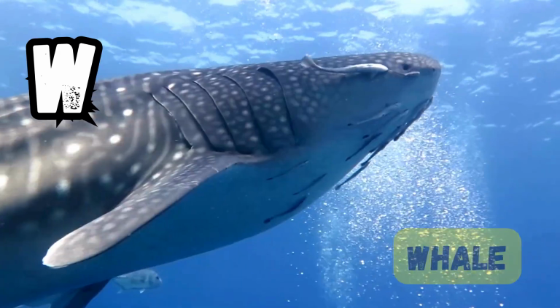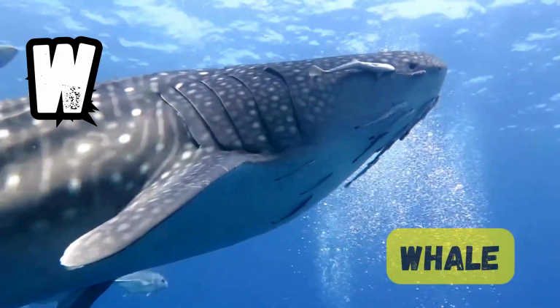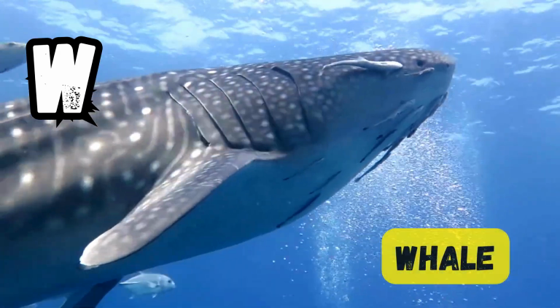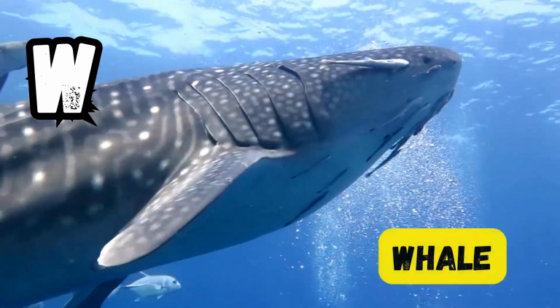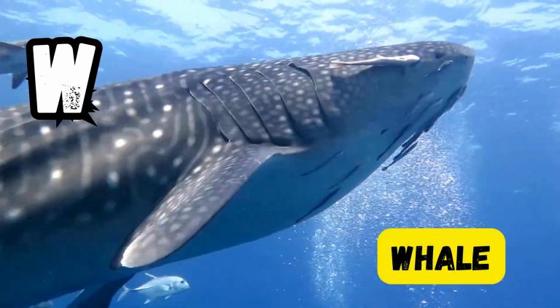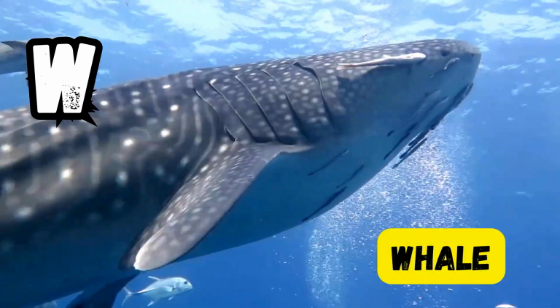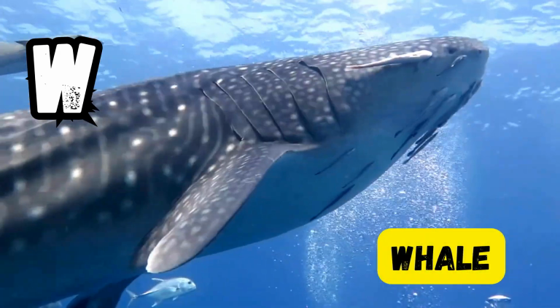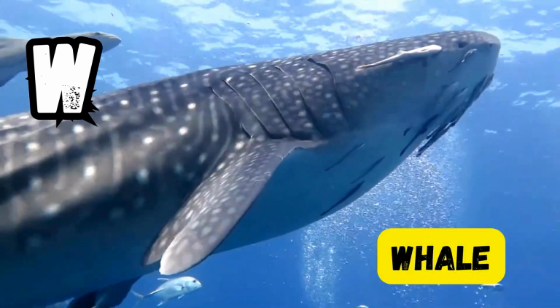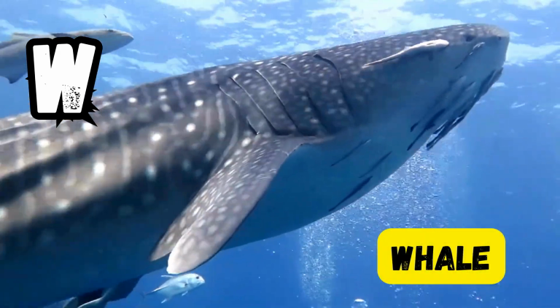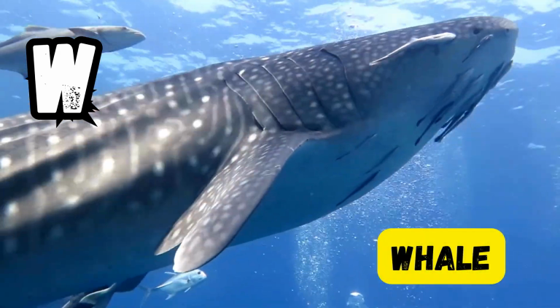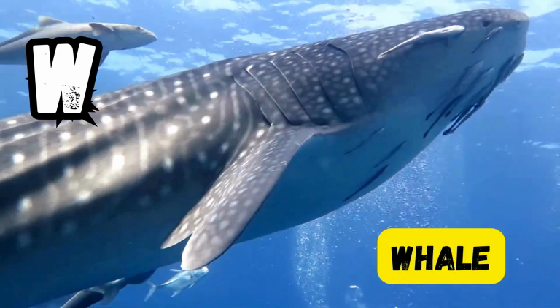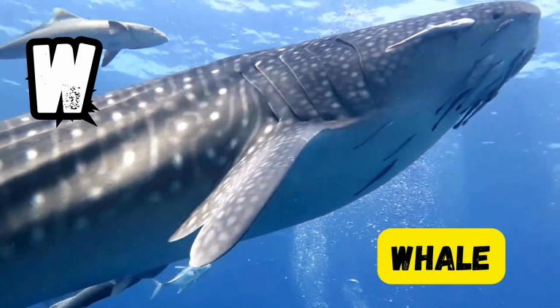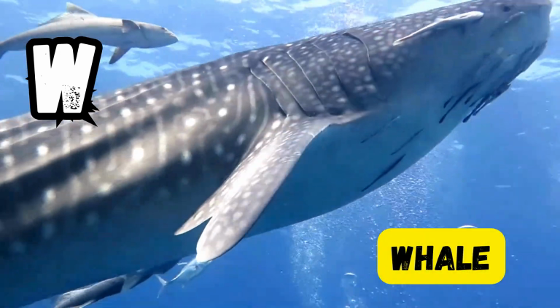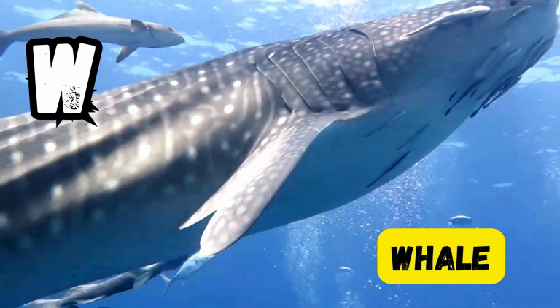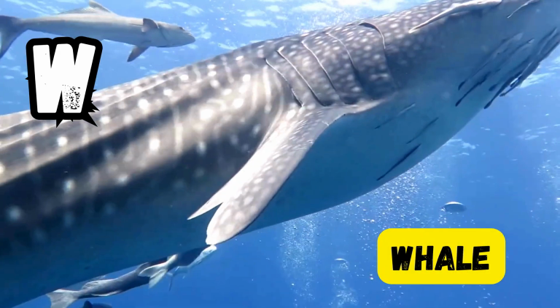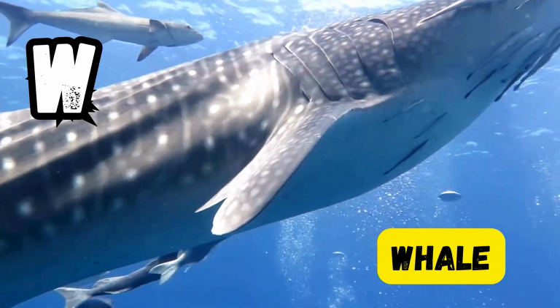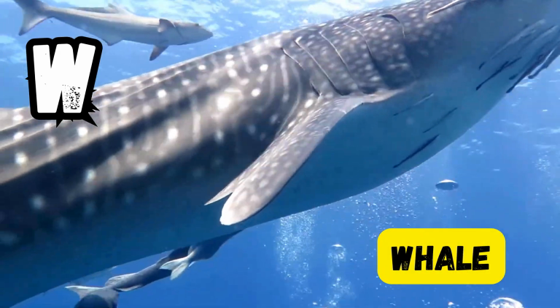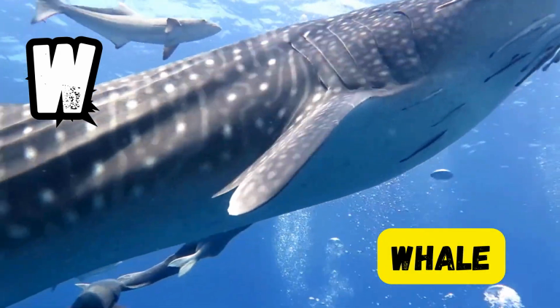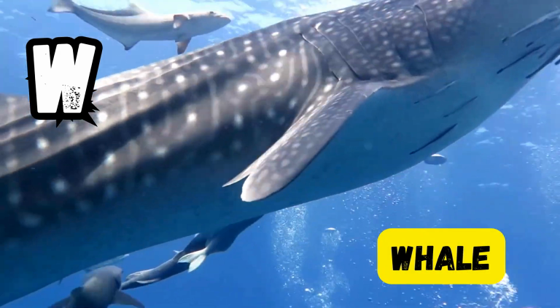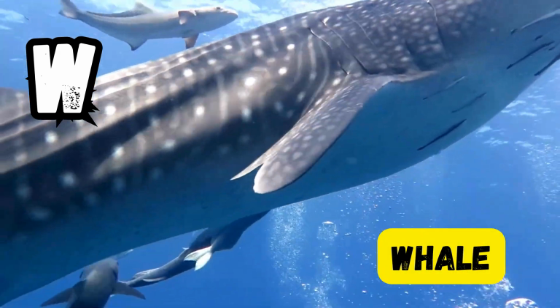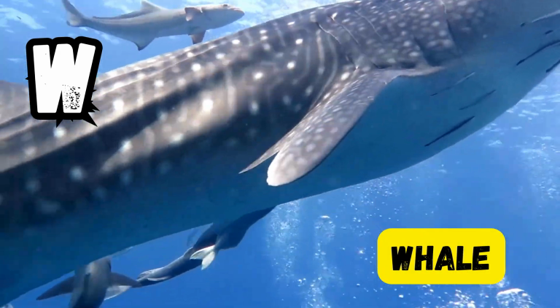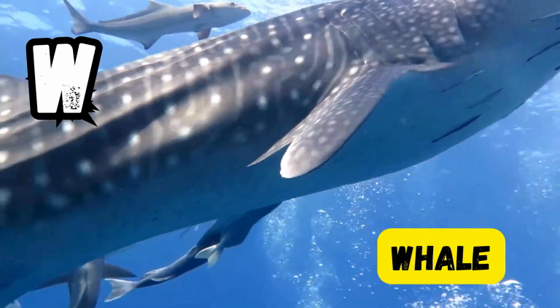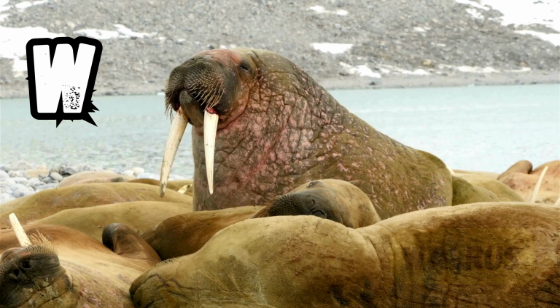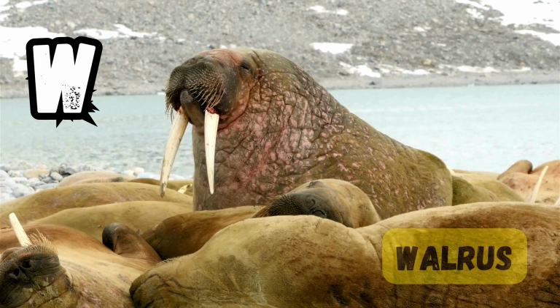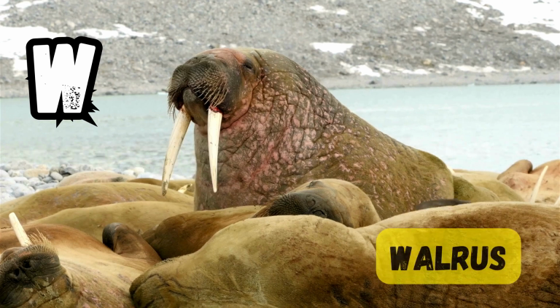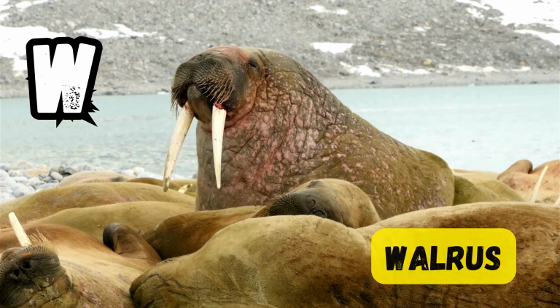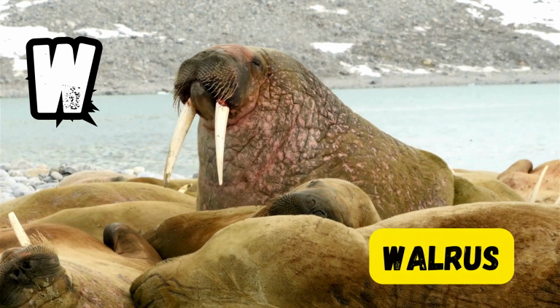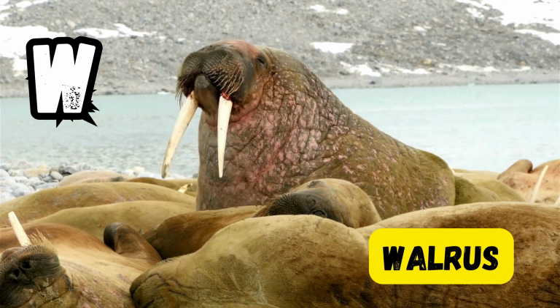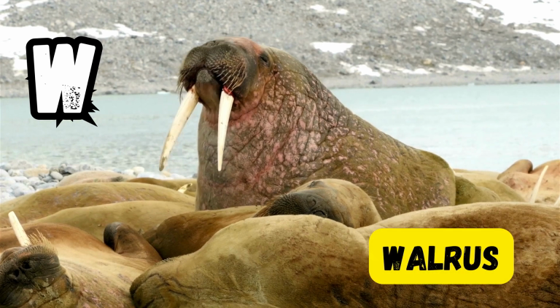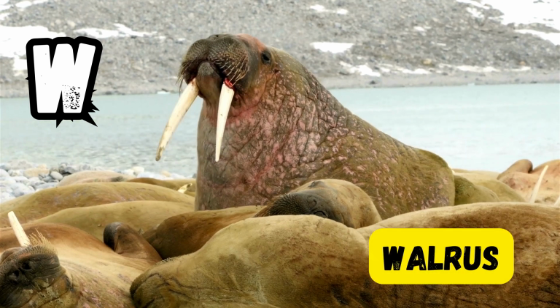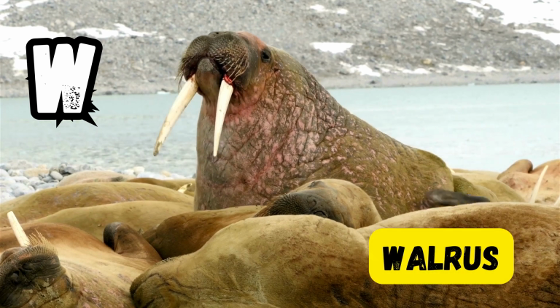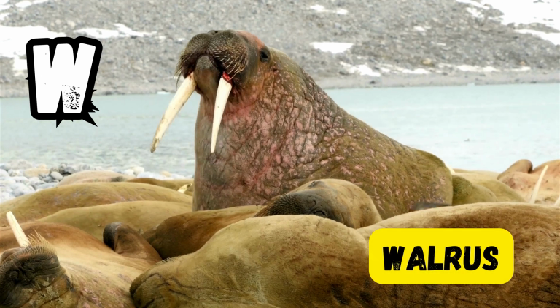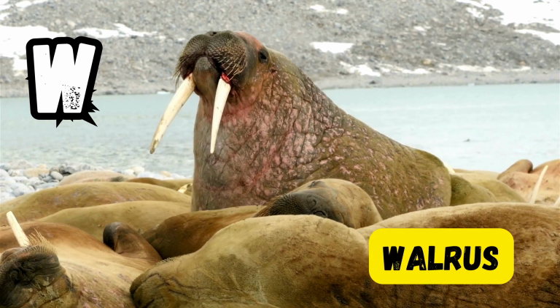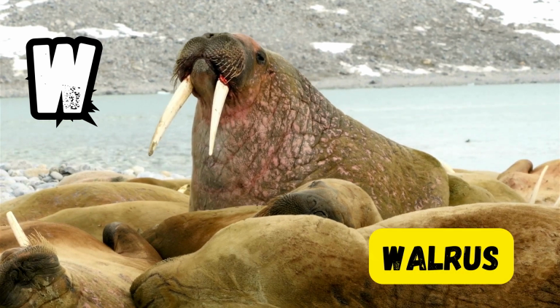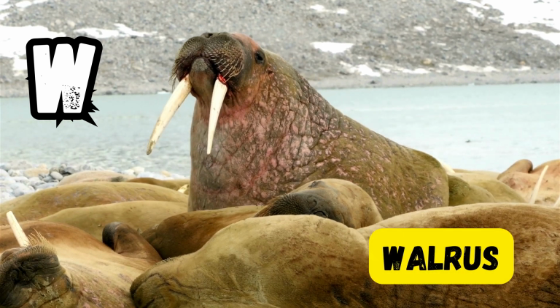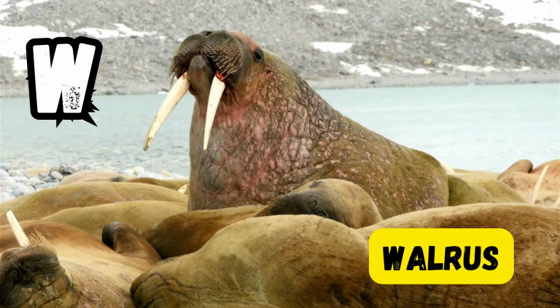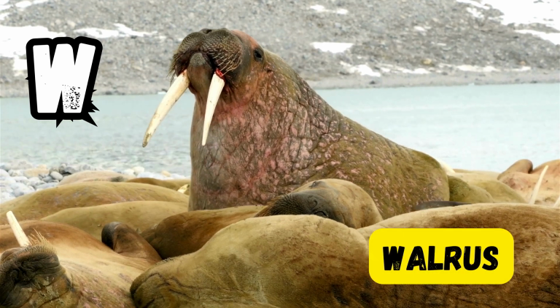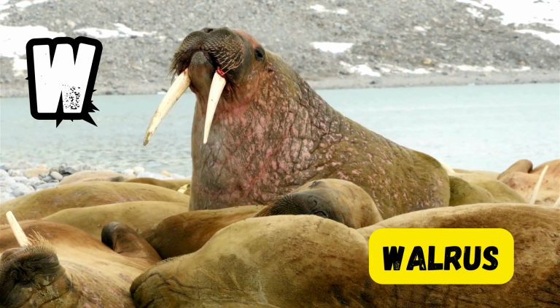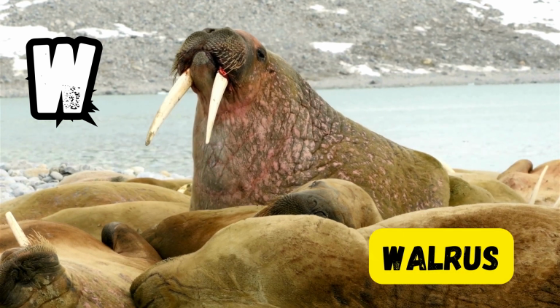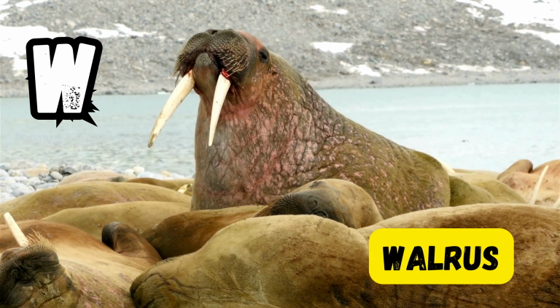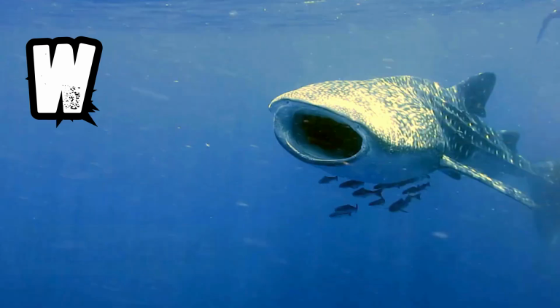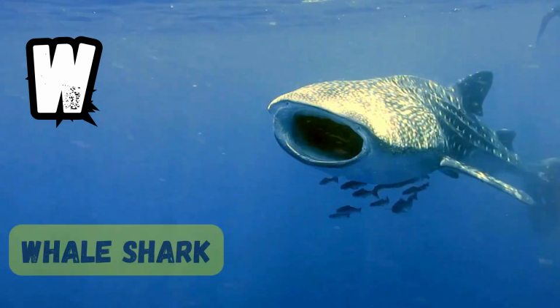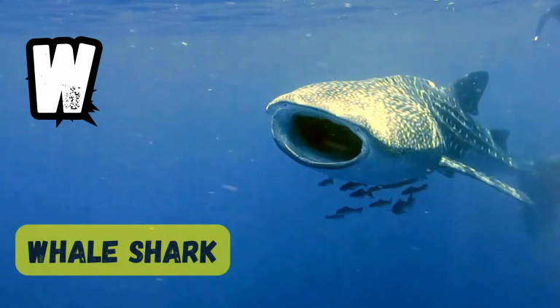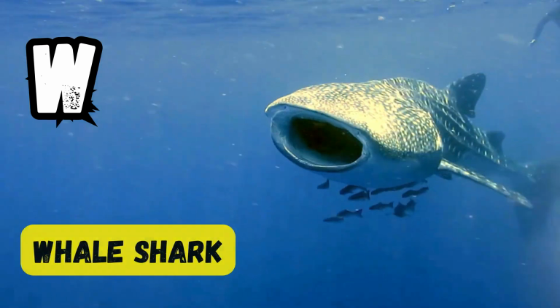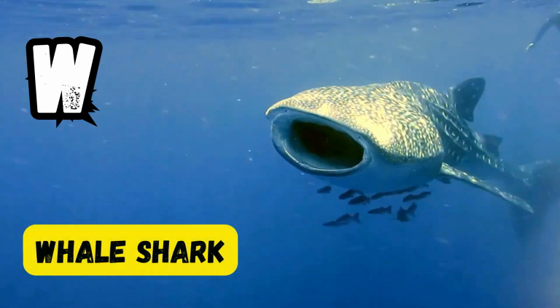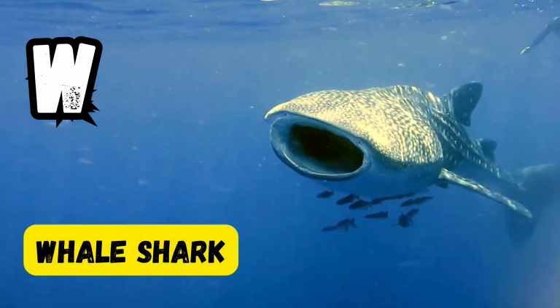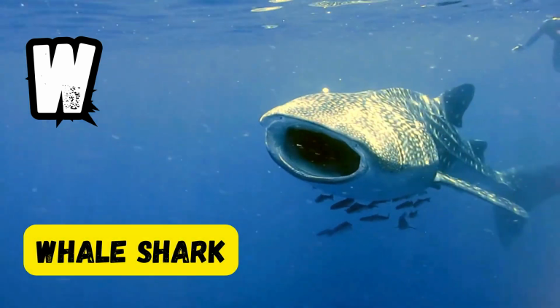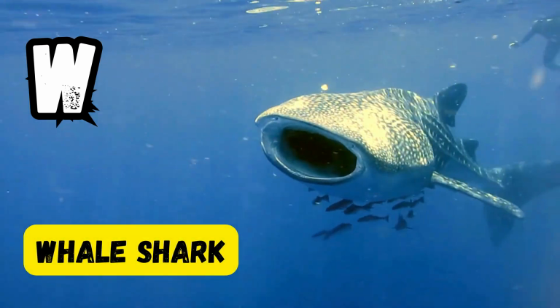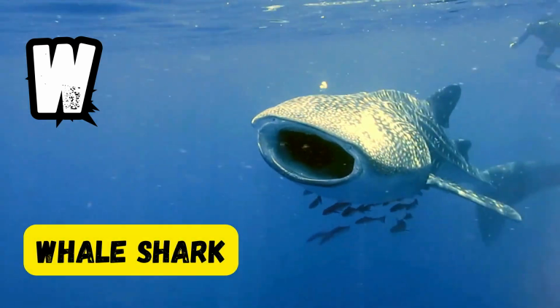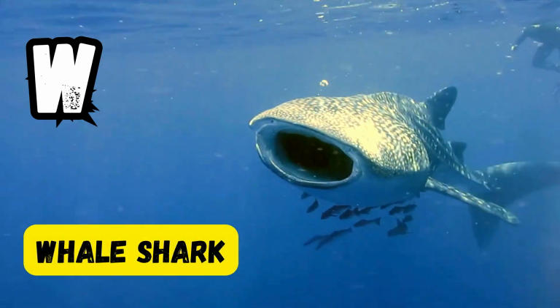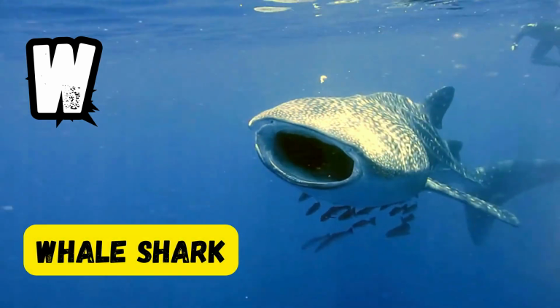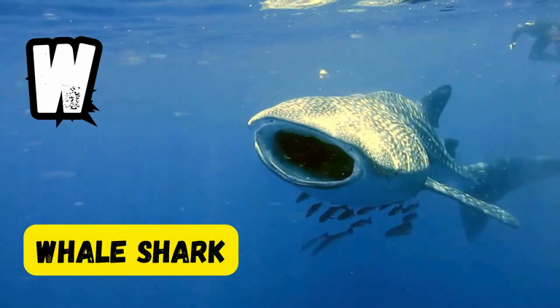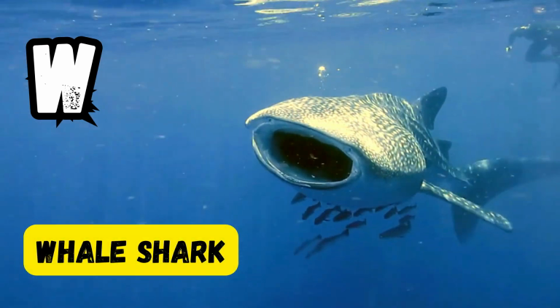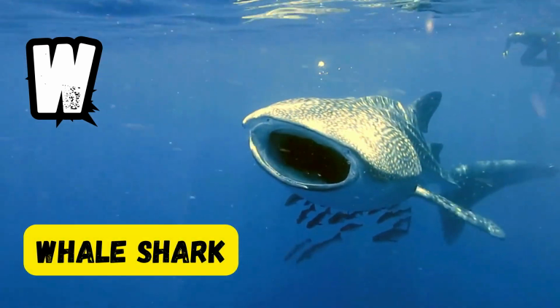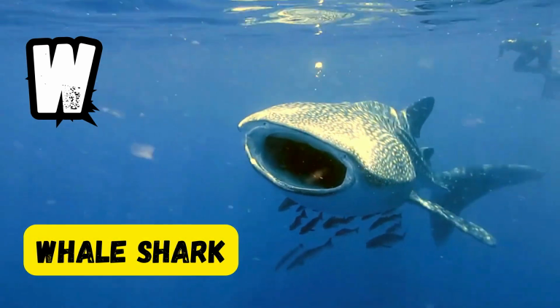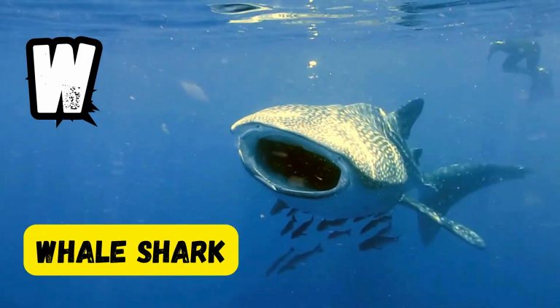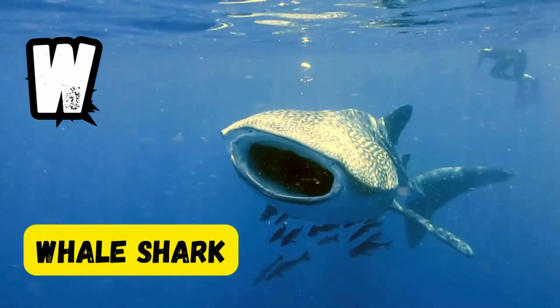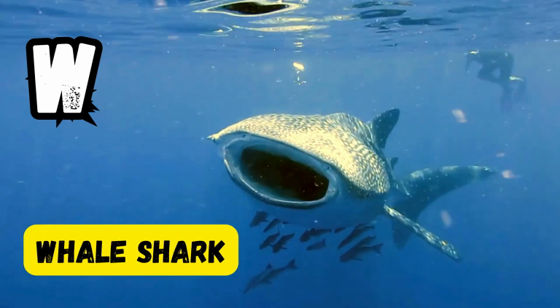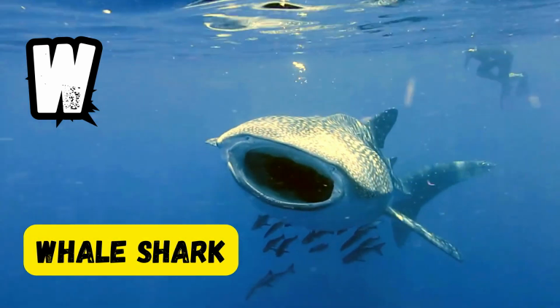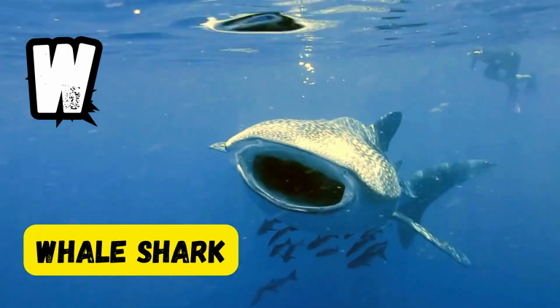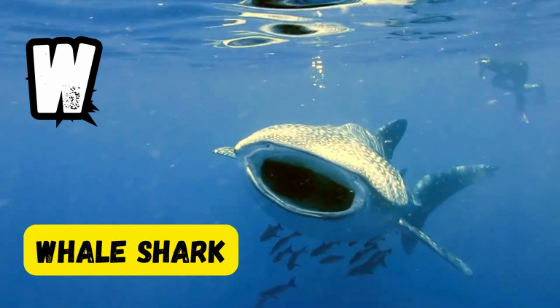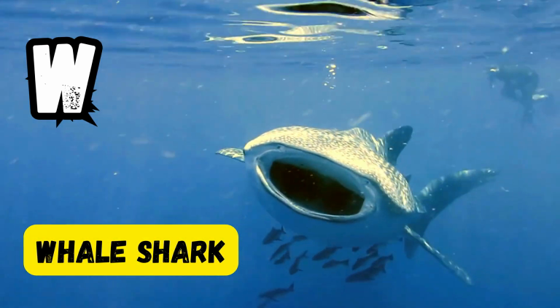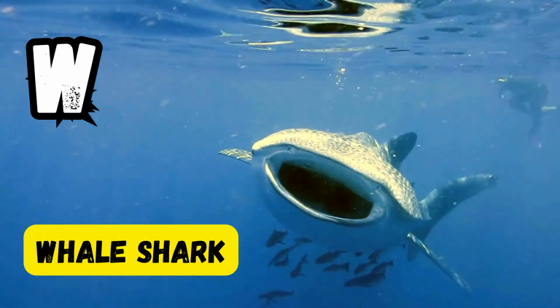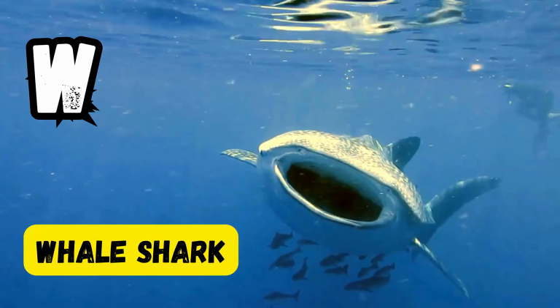W is for whale. W is for walrus. W is for whale shark.